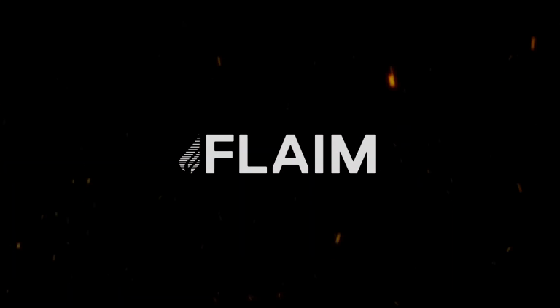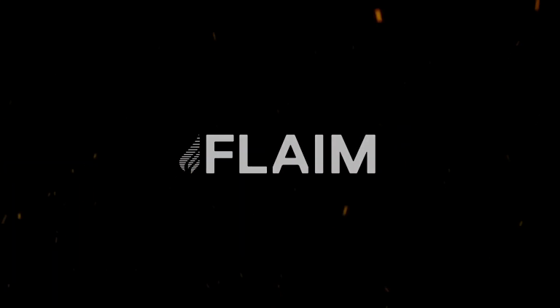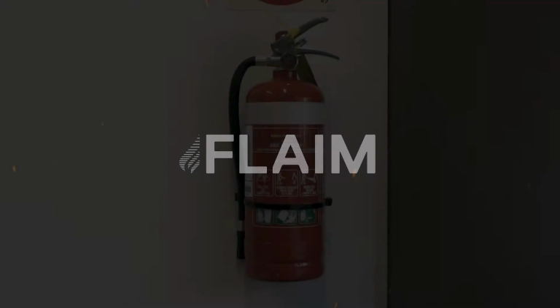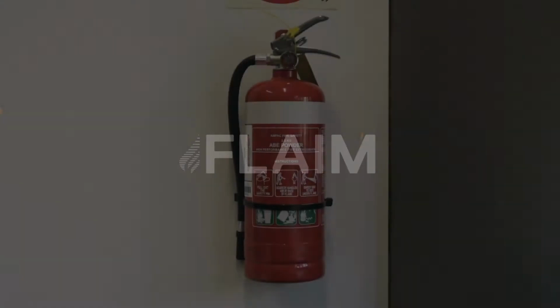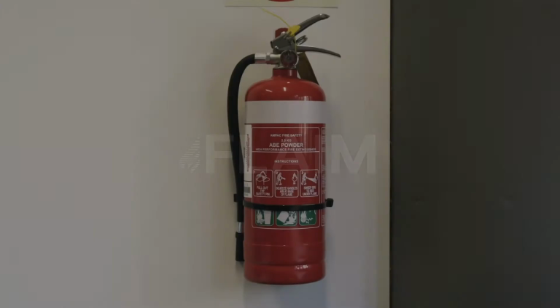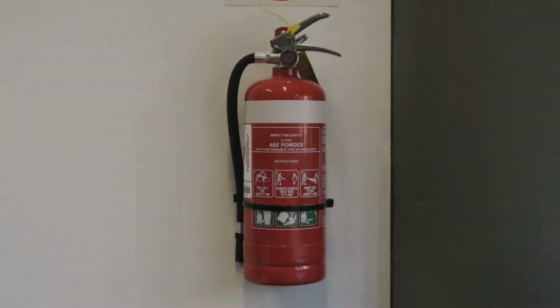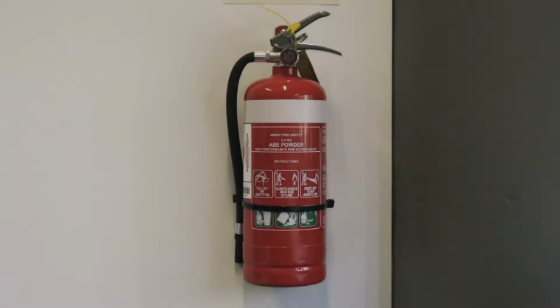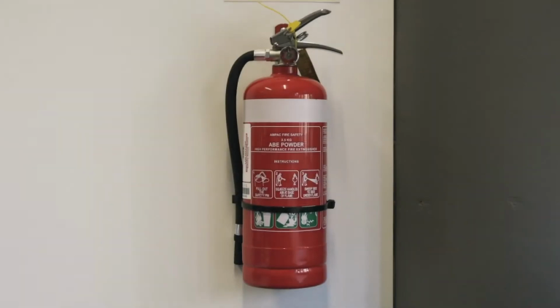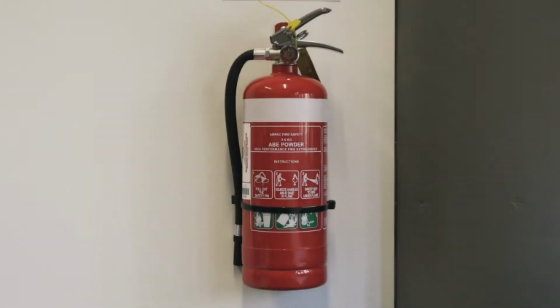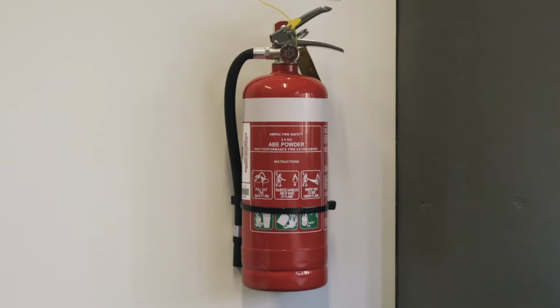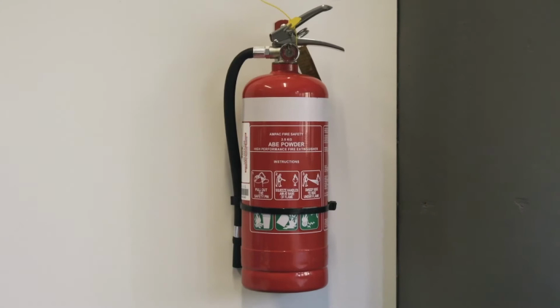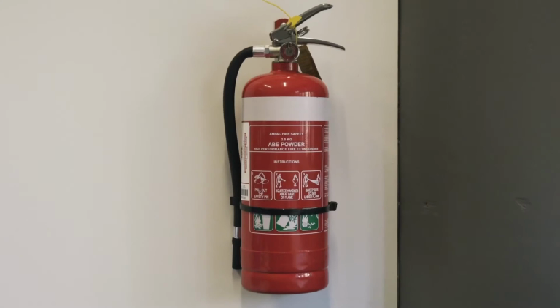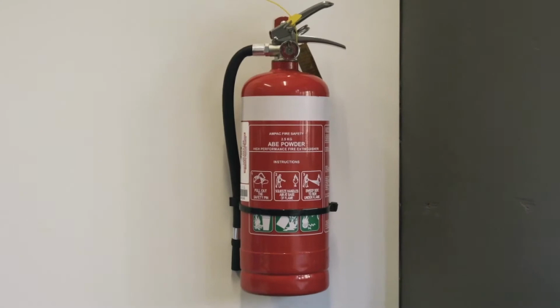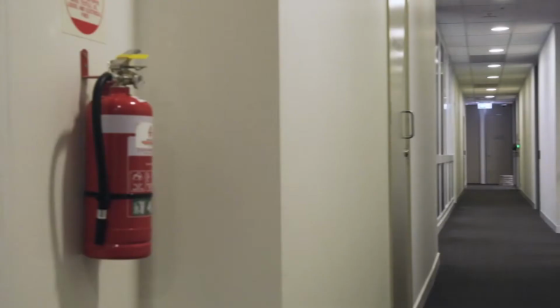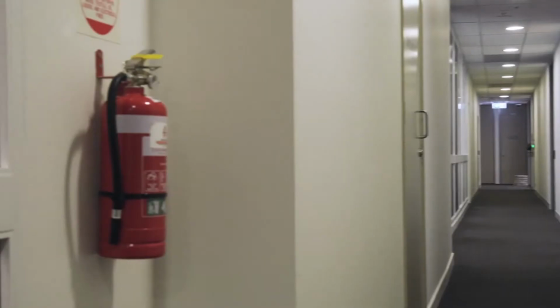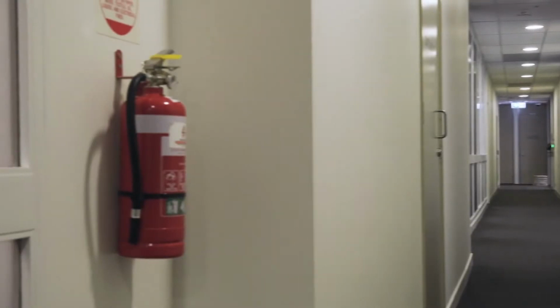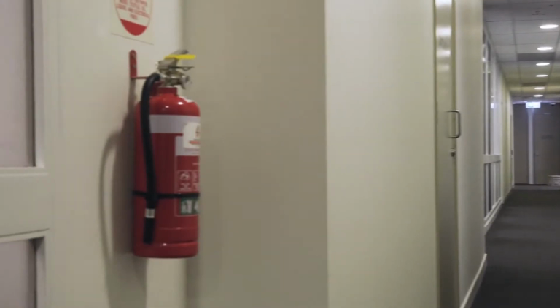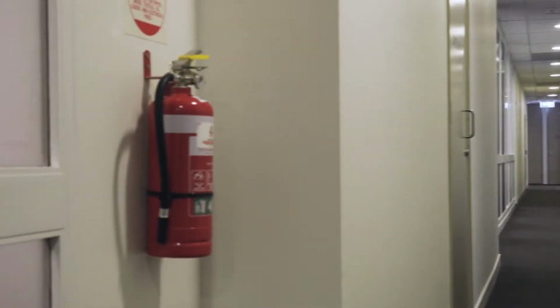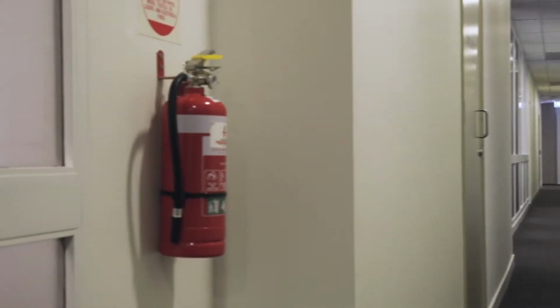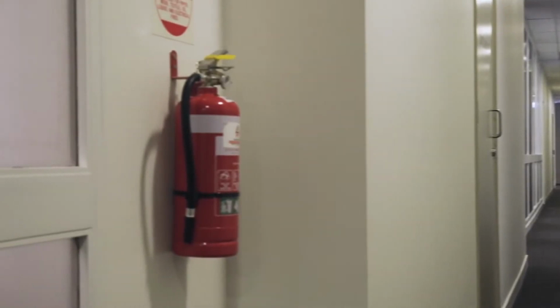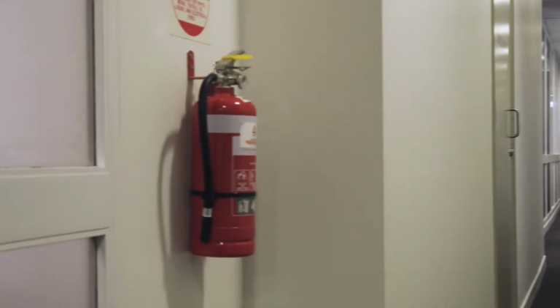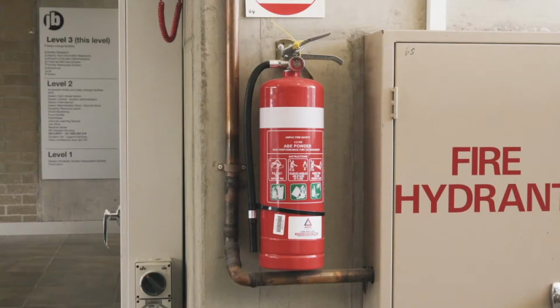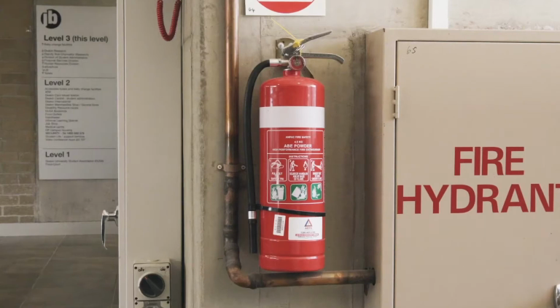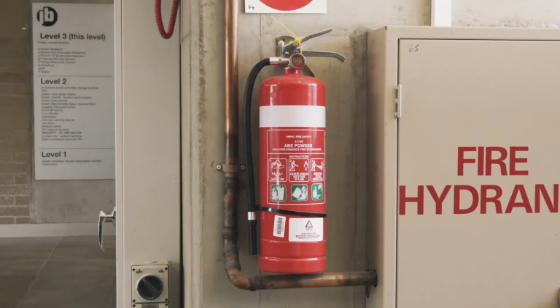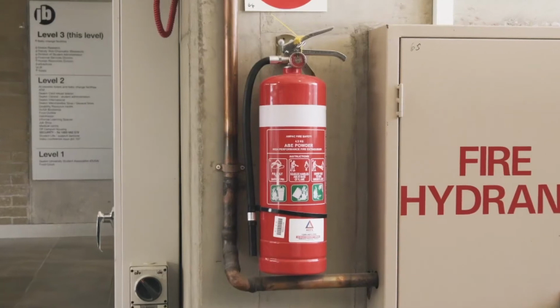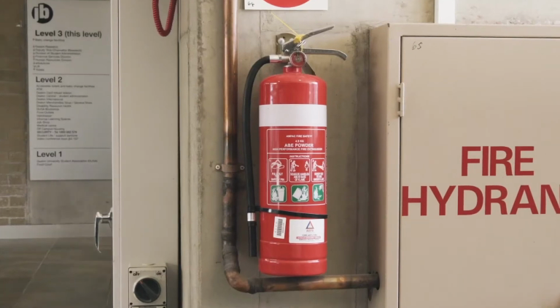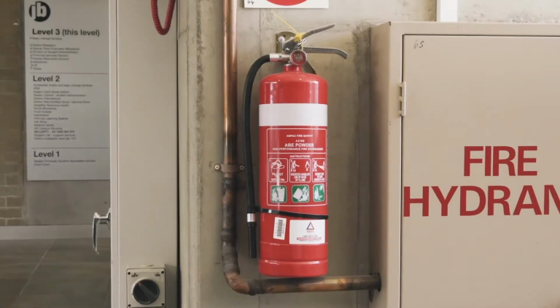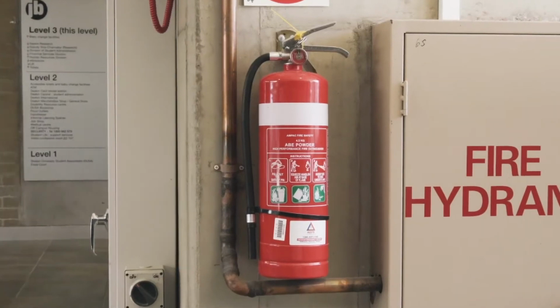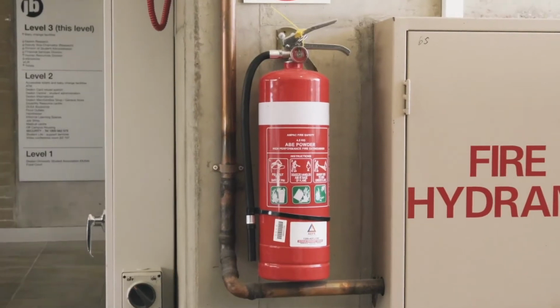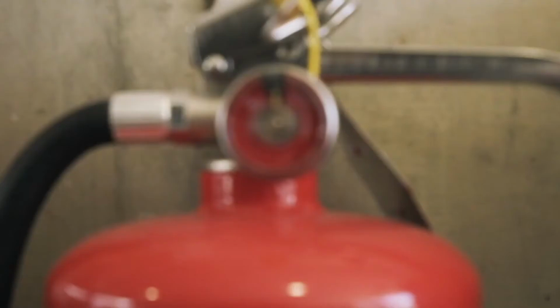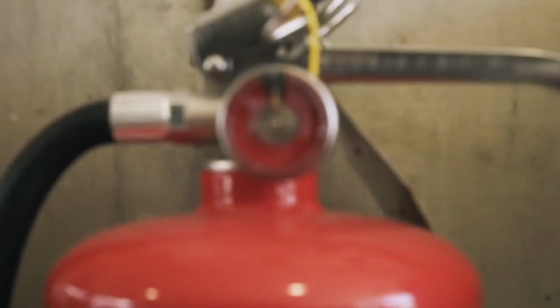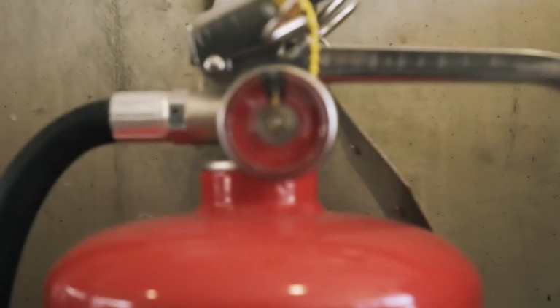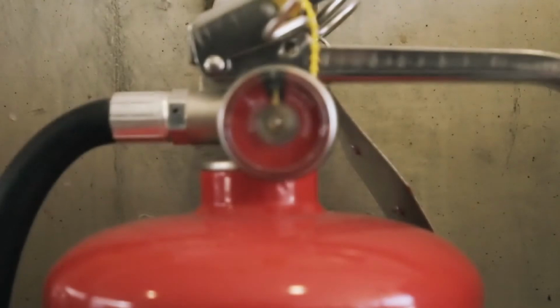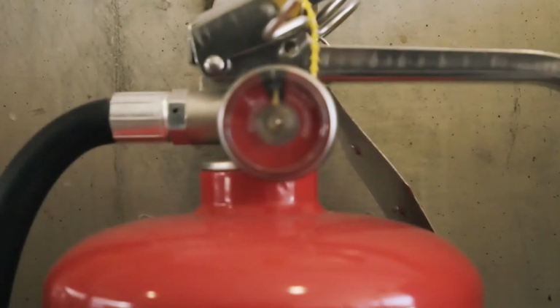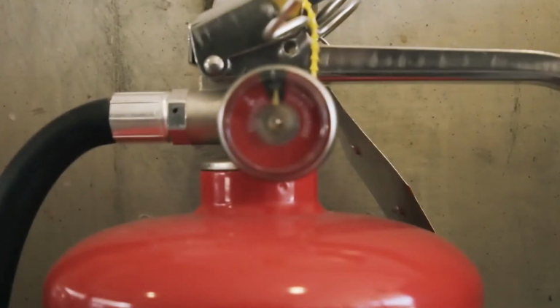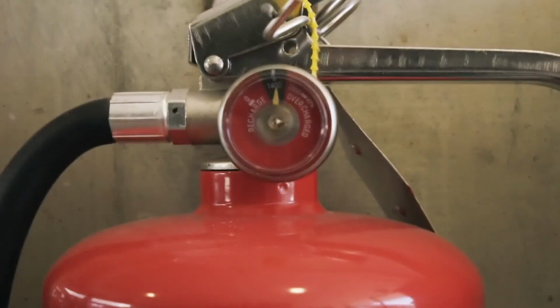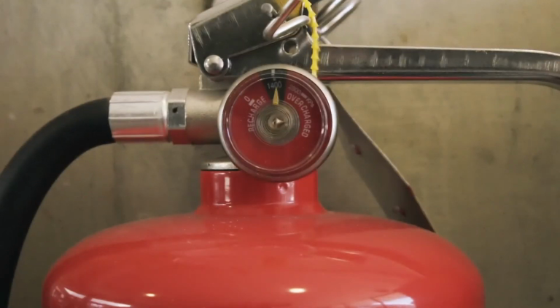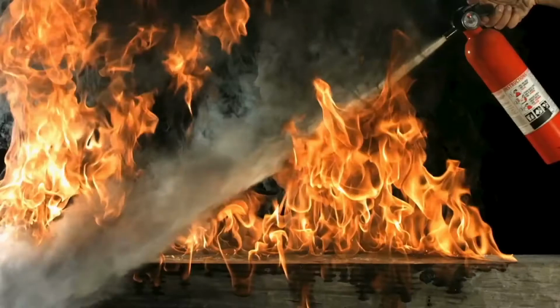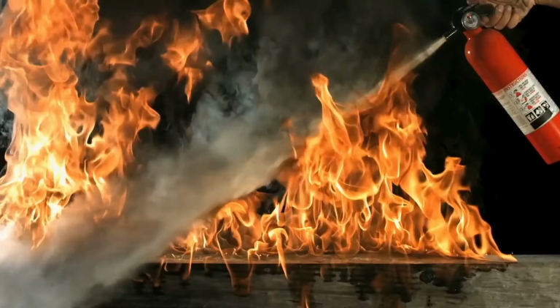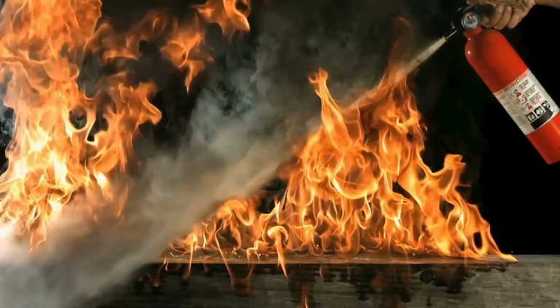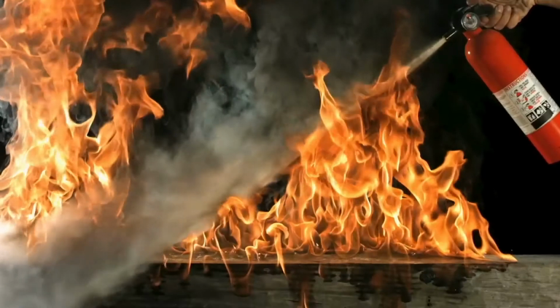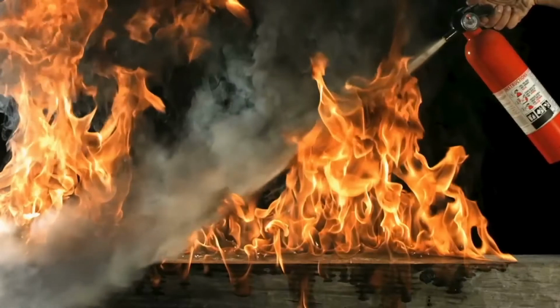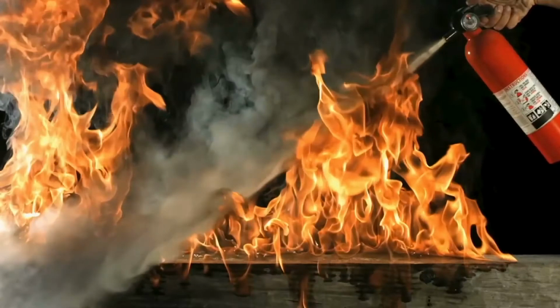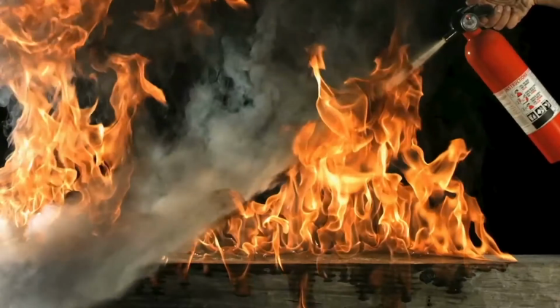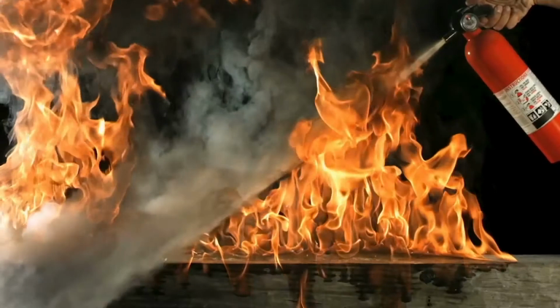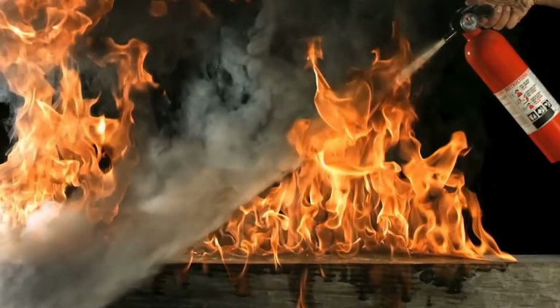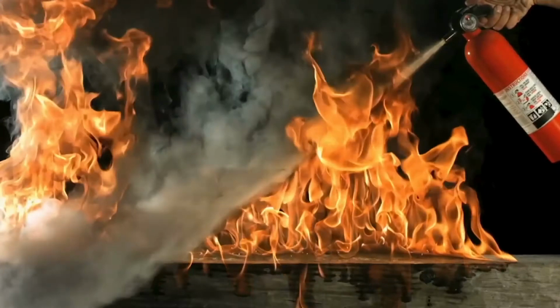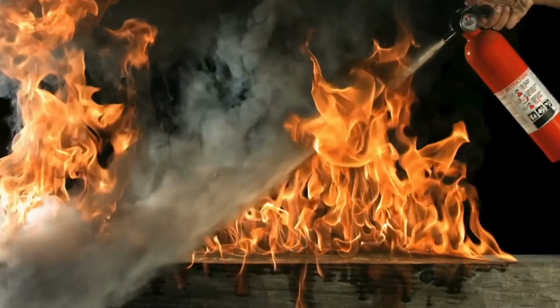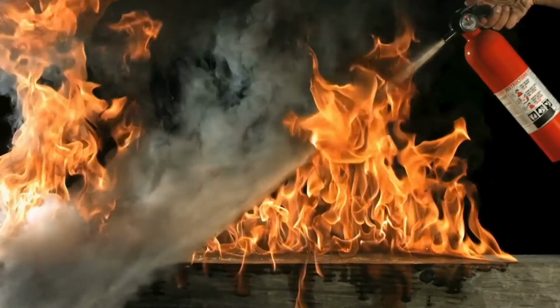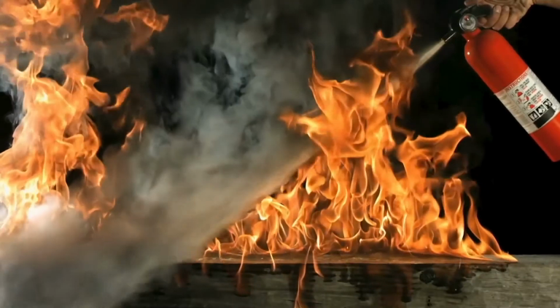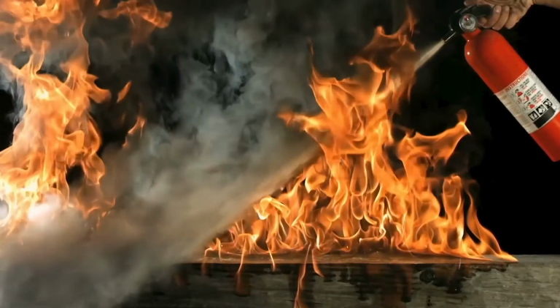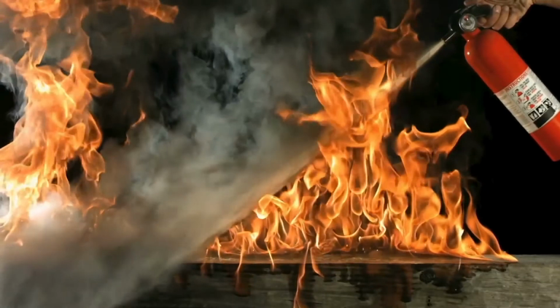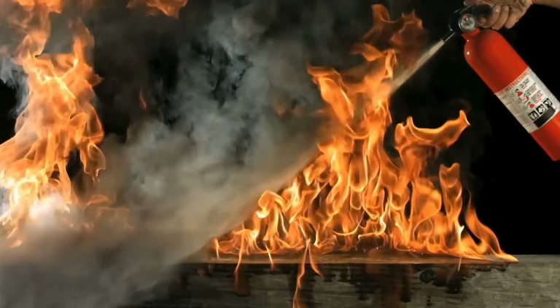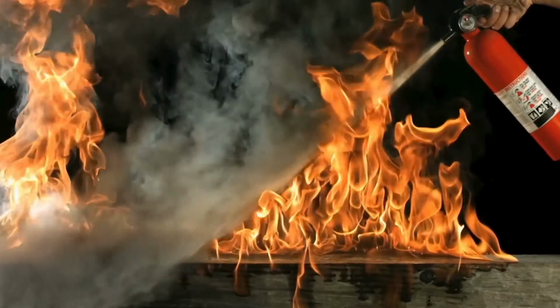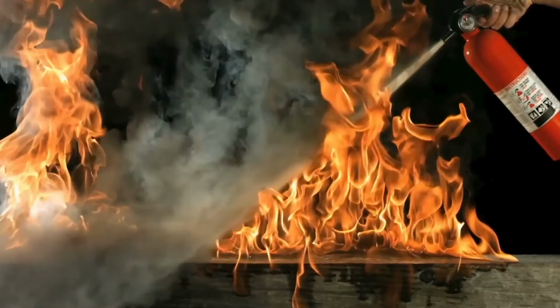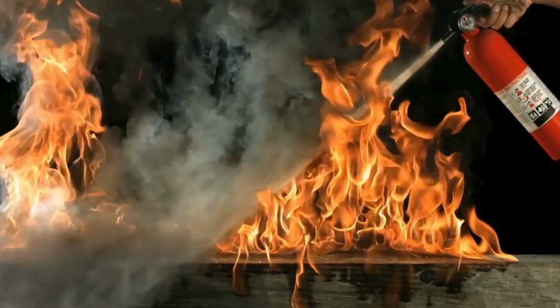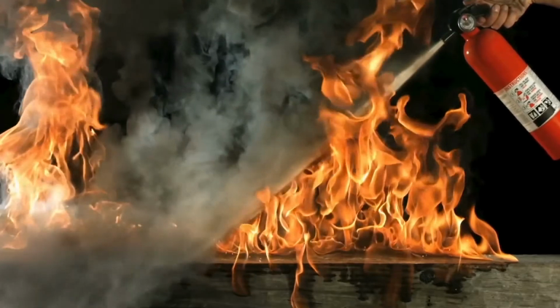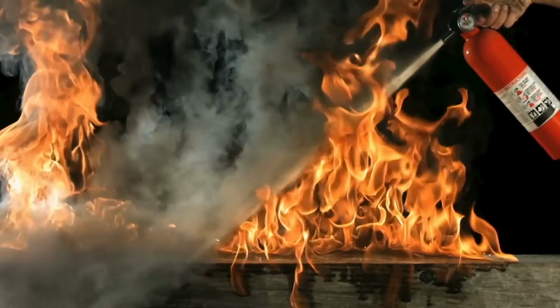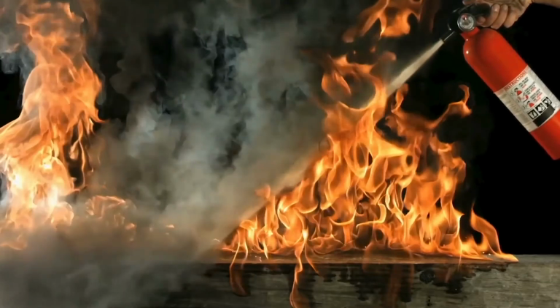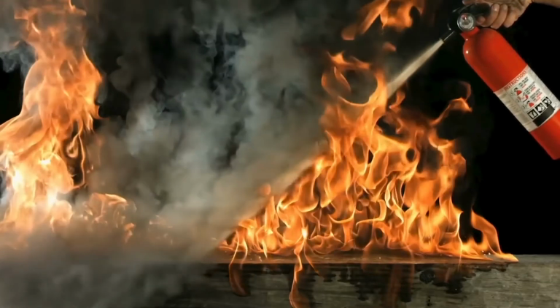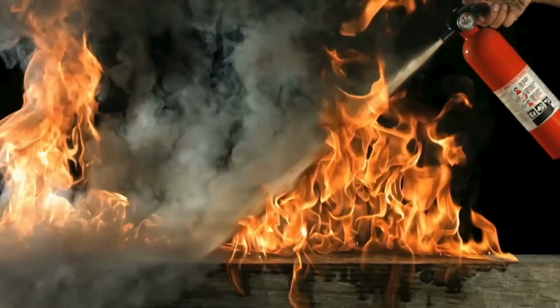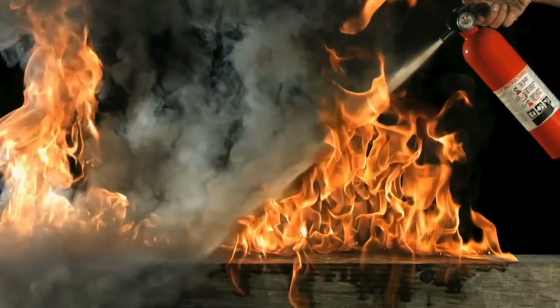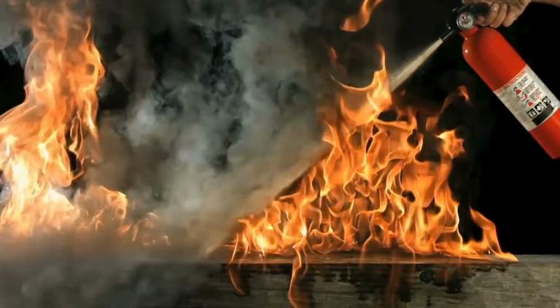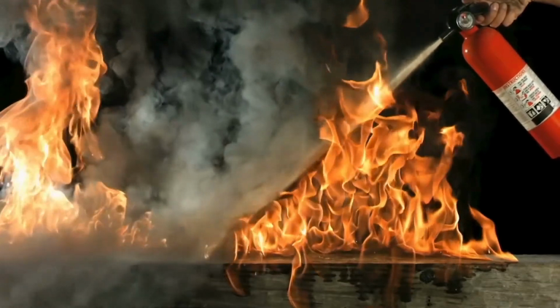Do you and others in your workplace know how to use the fire extinguisher hanging on the wall? Early response to fire saves lives and property.